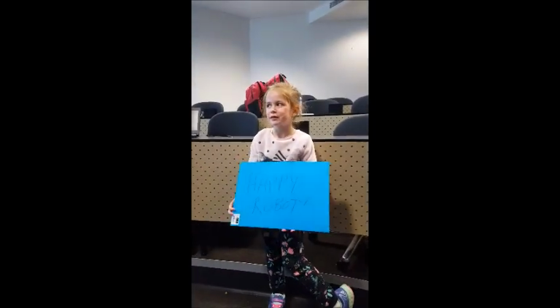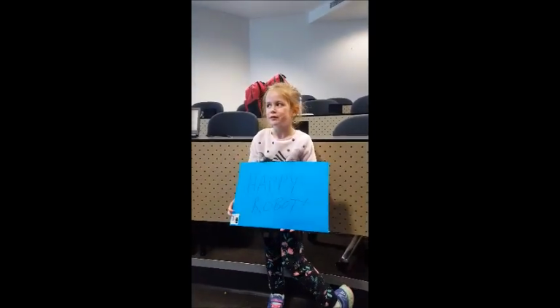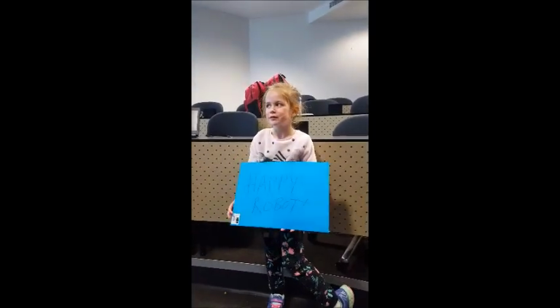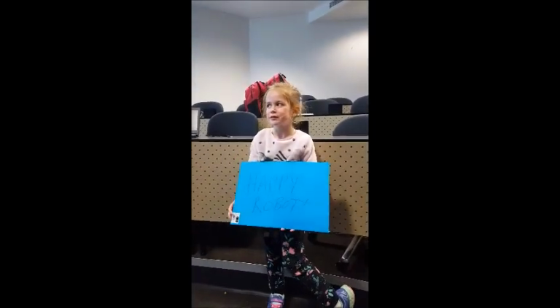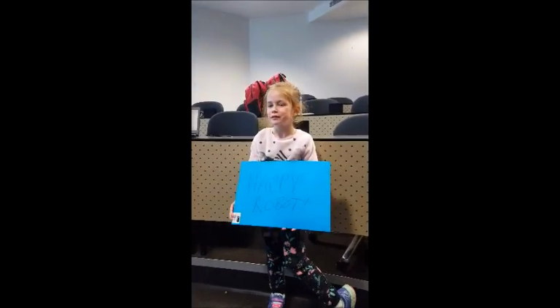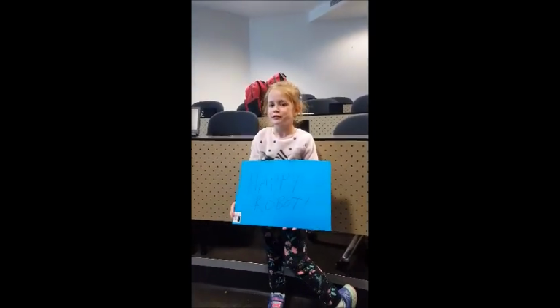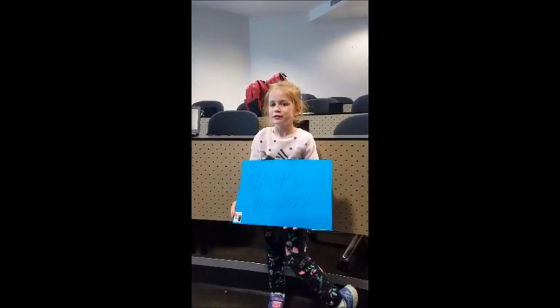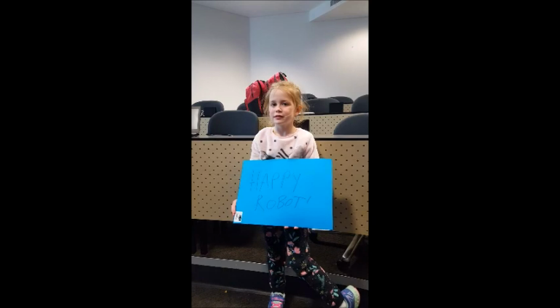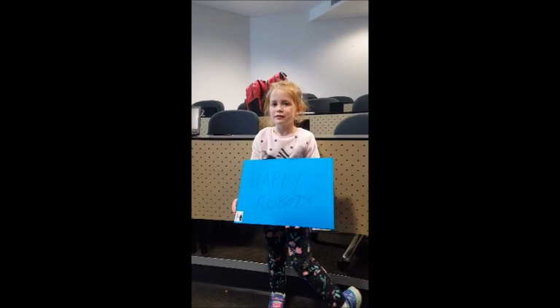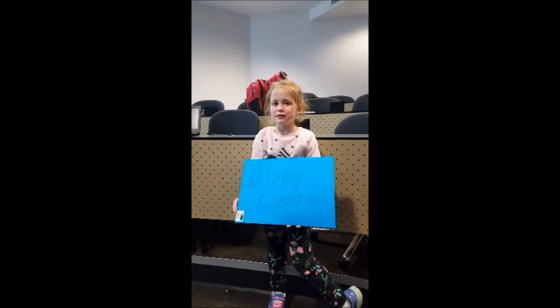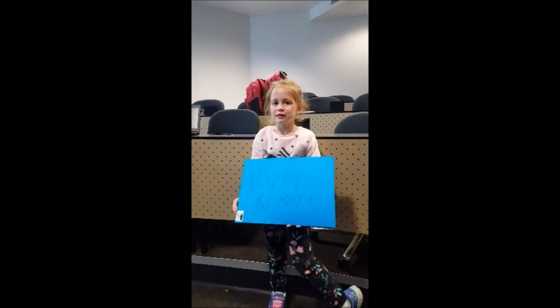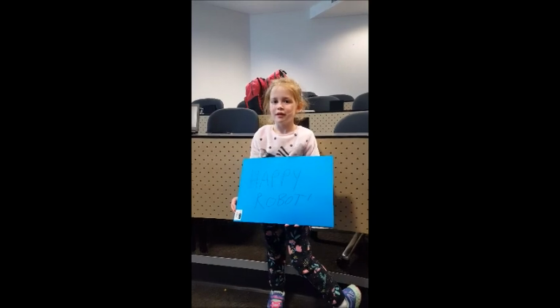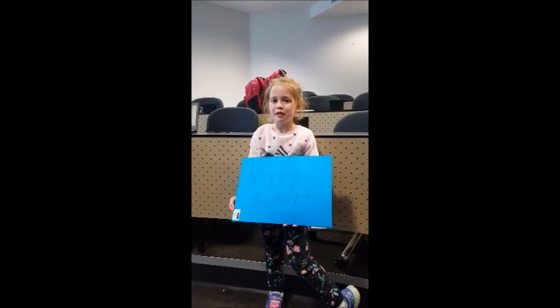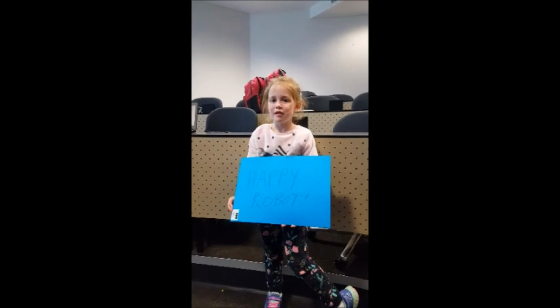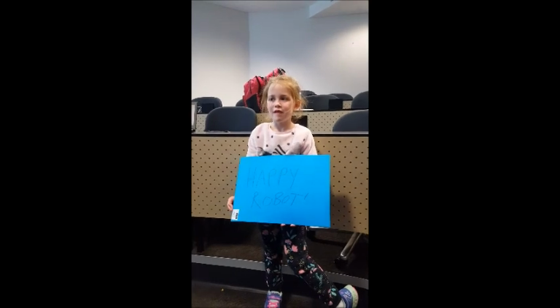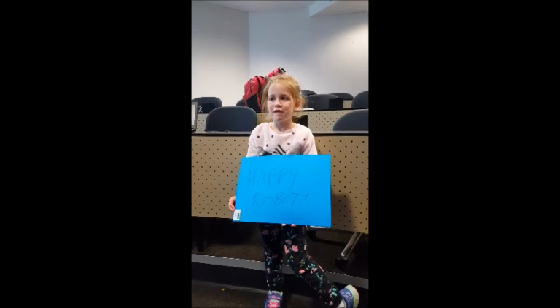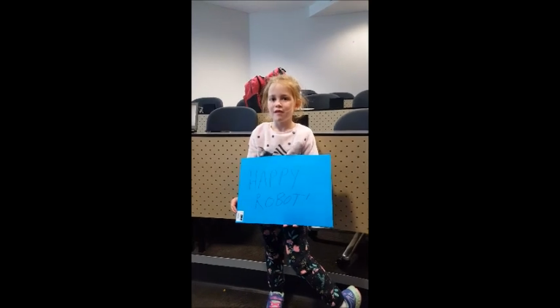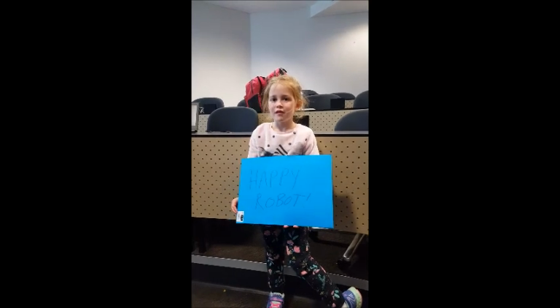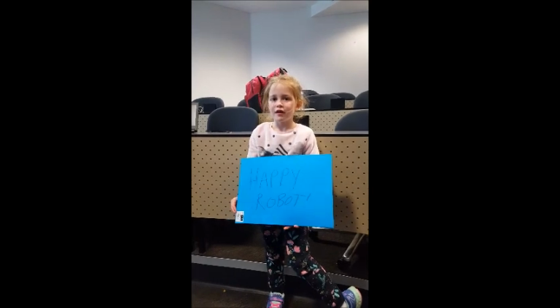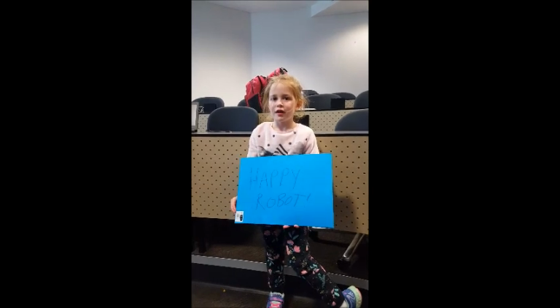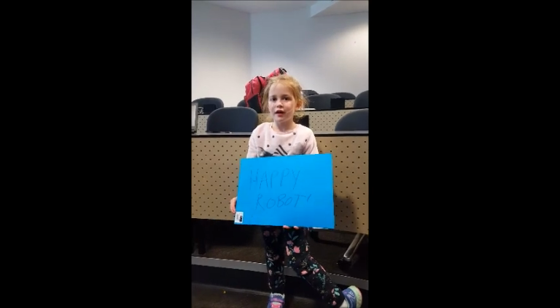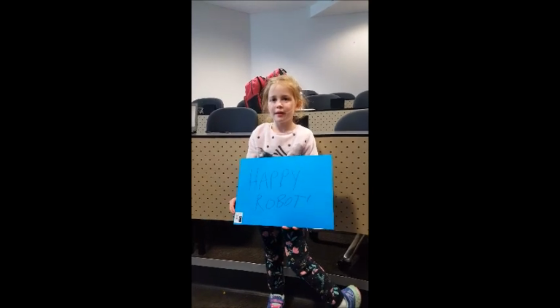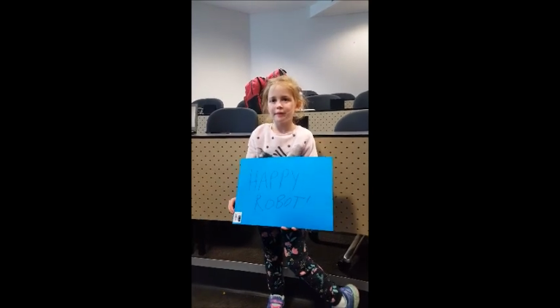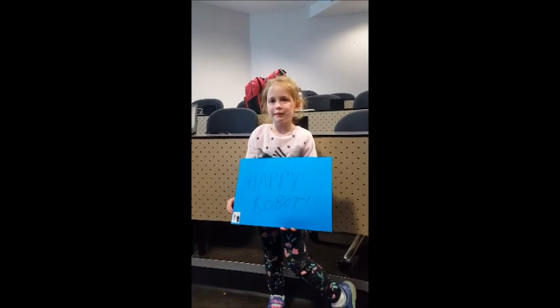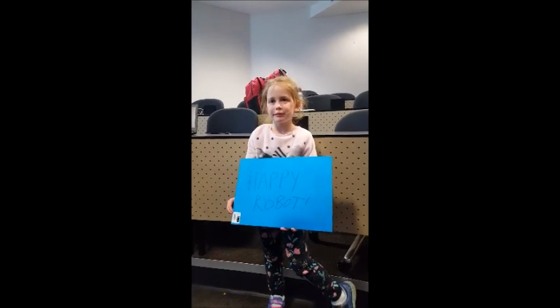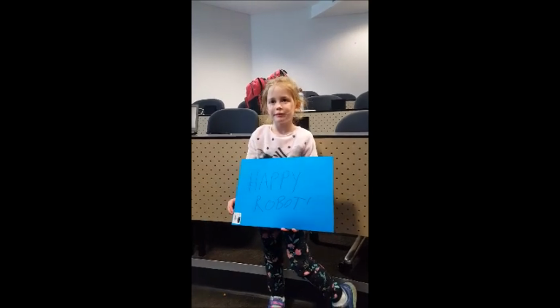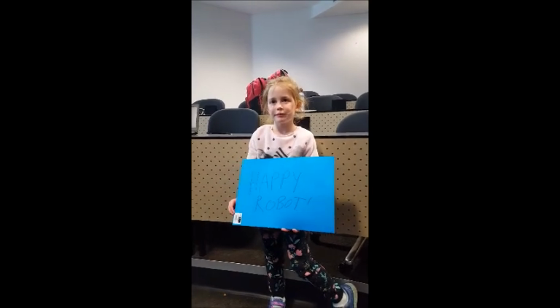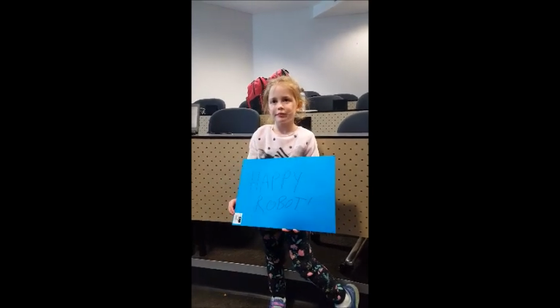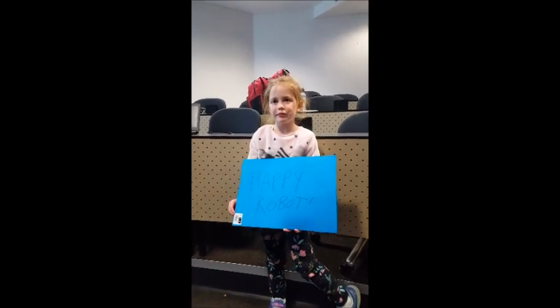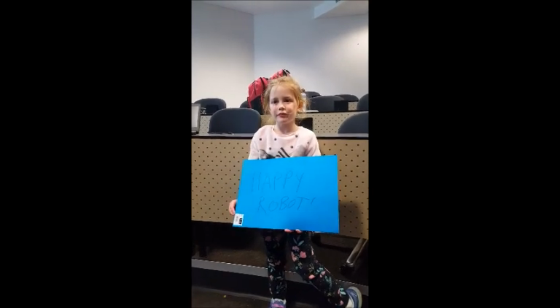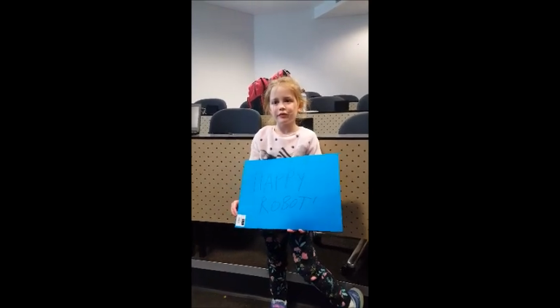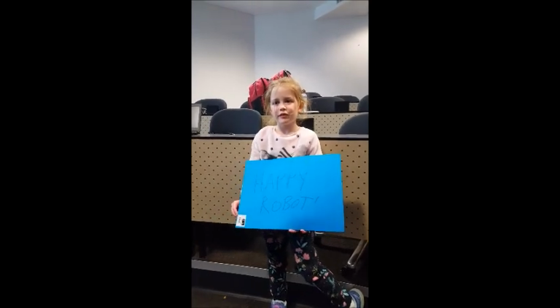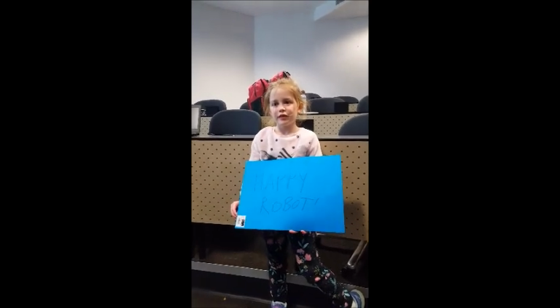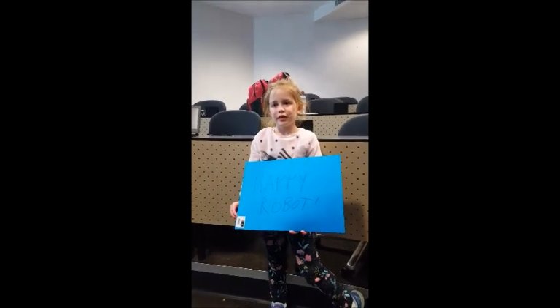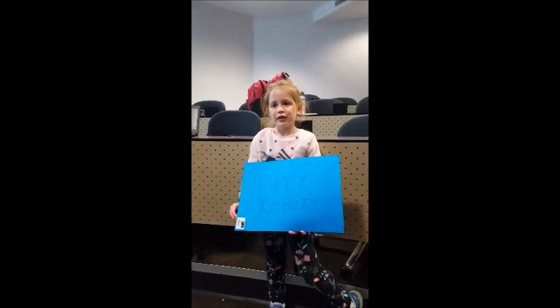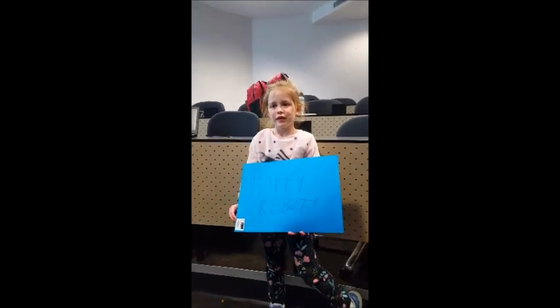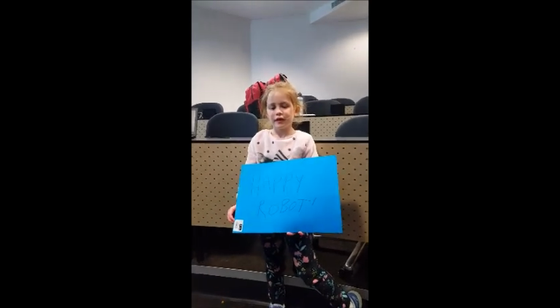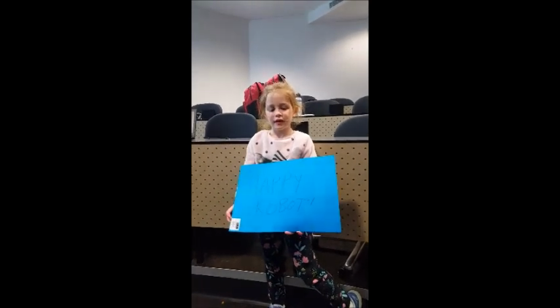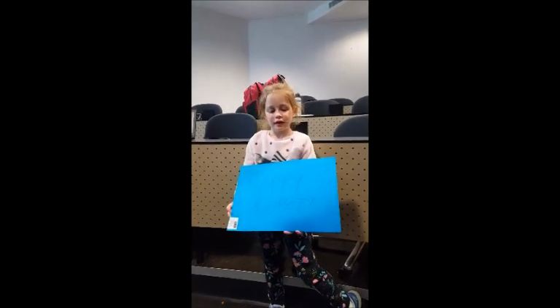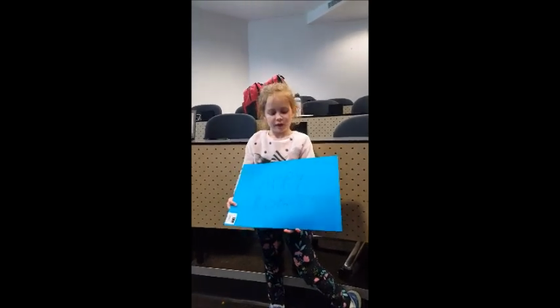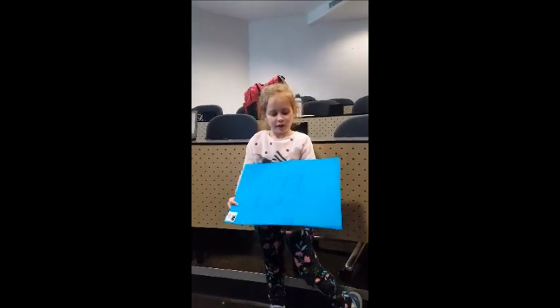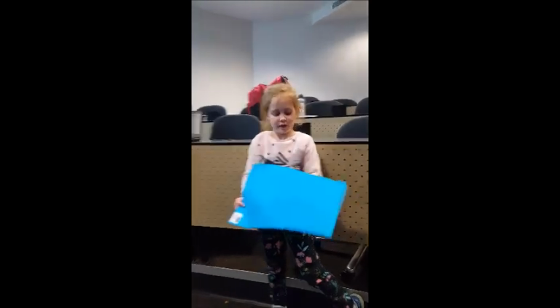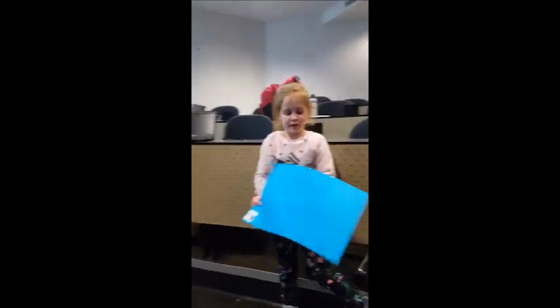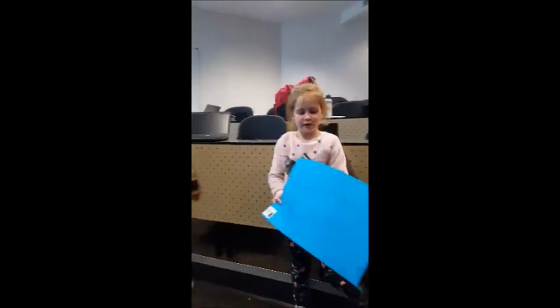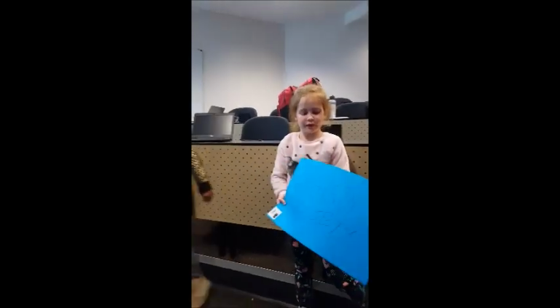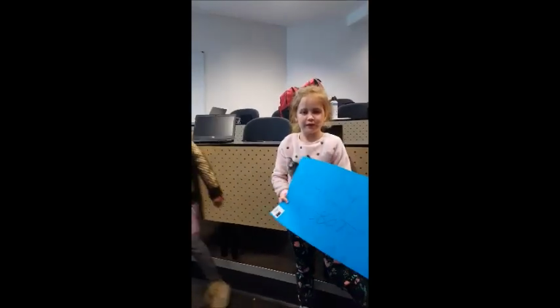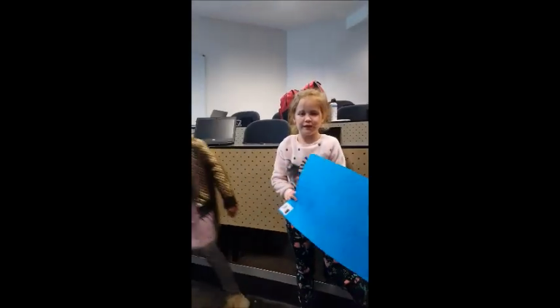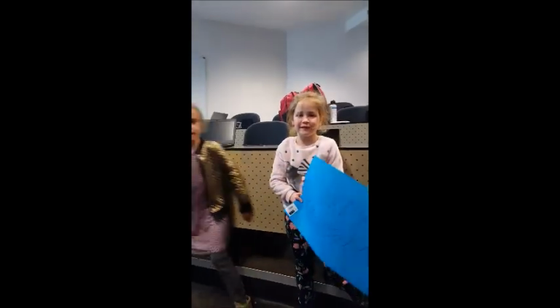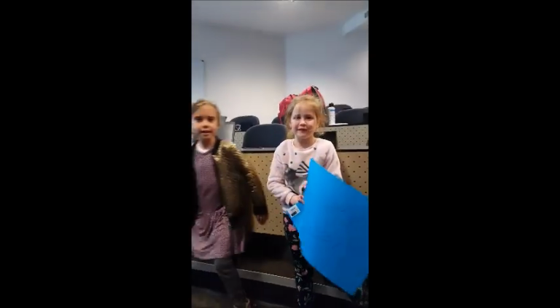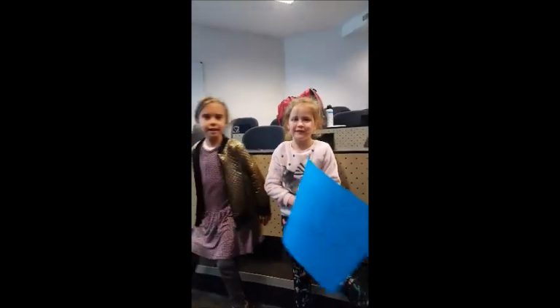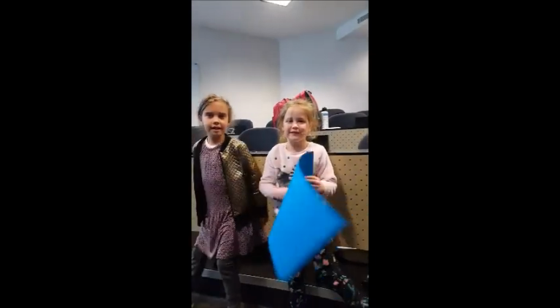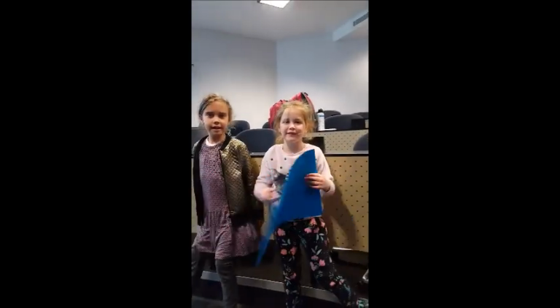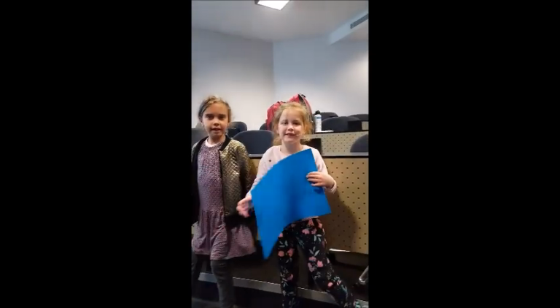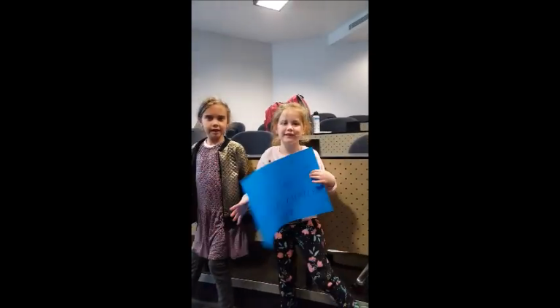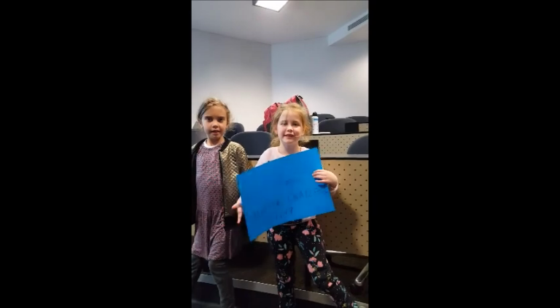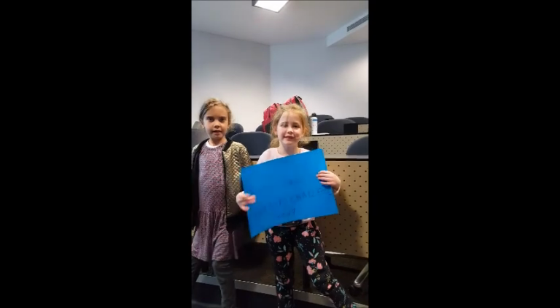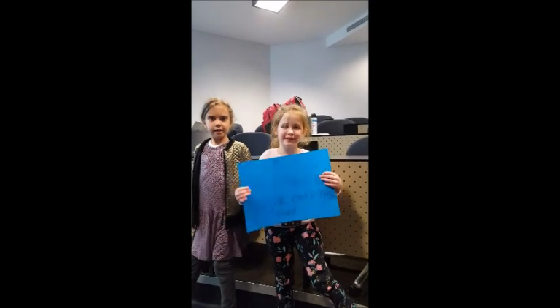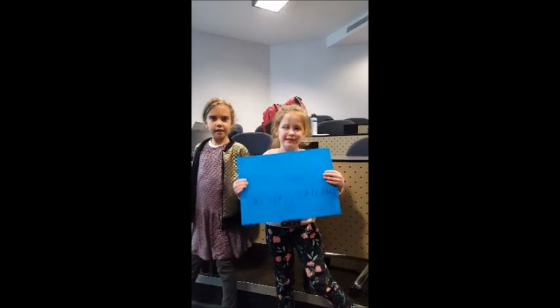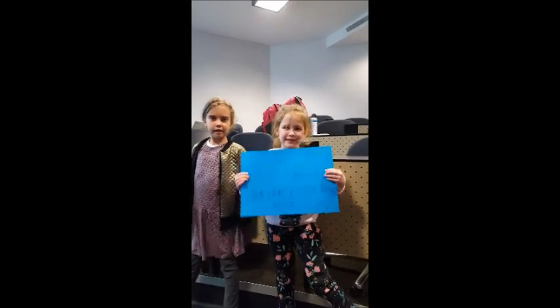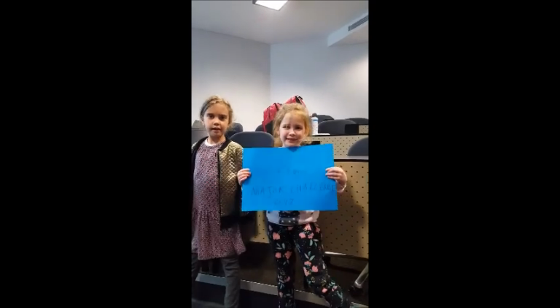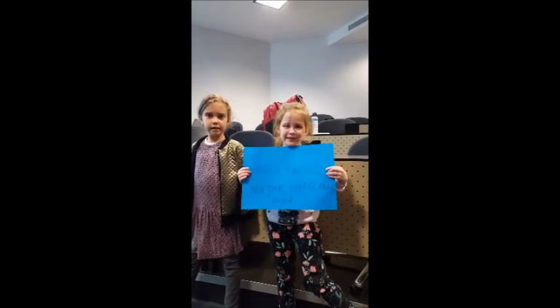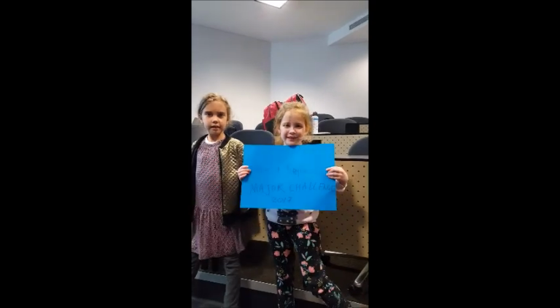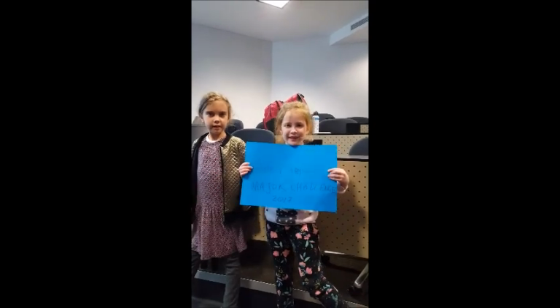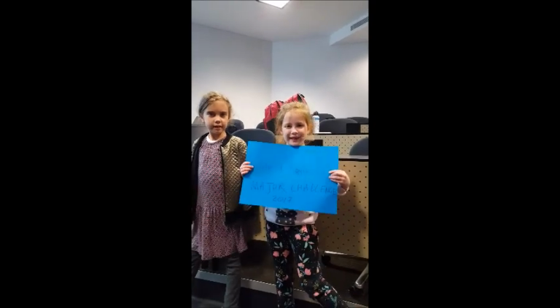And what's your team called? Happy Robot.